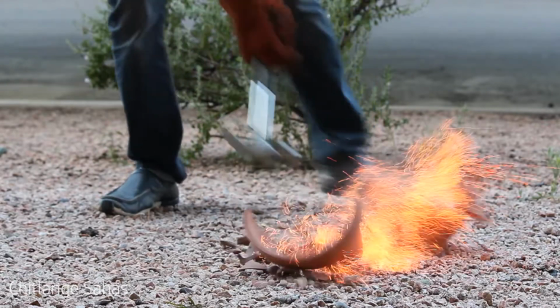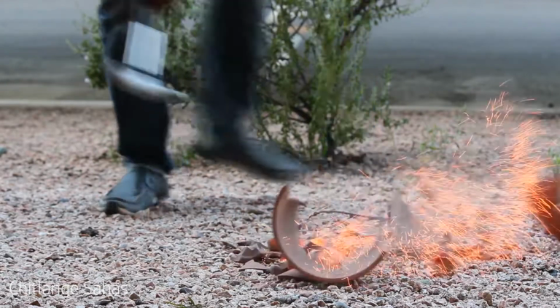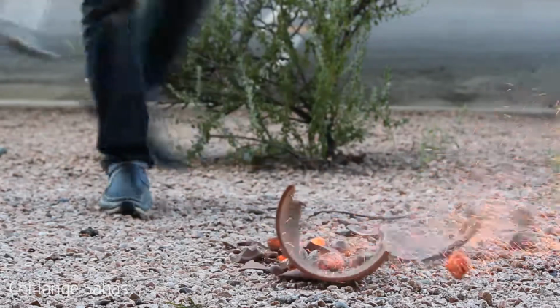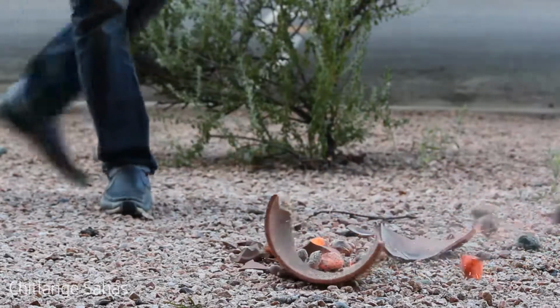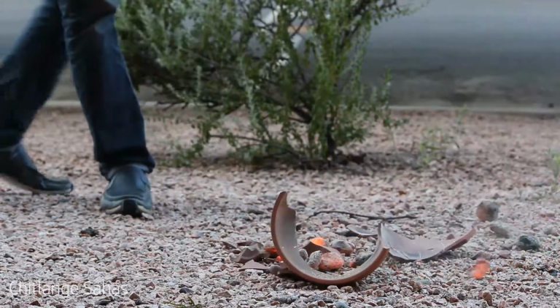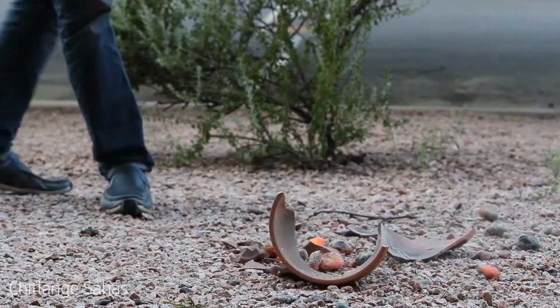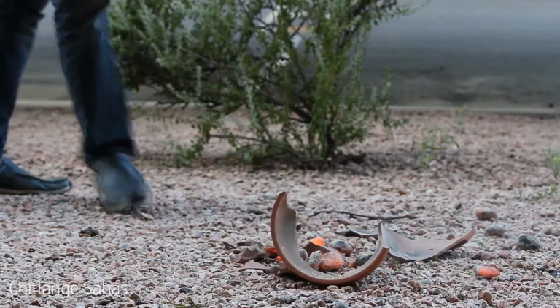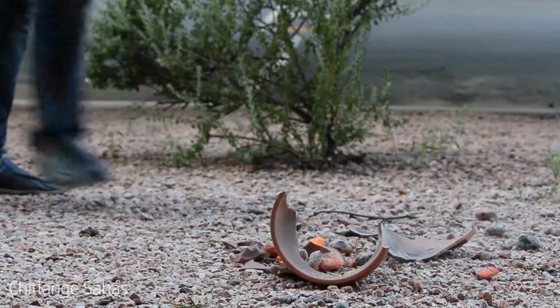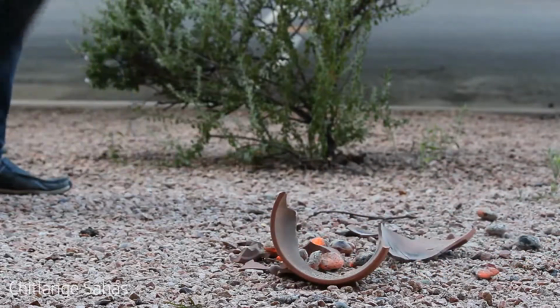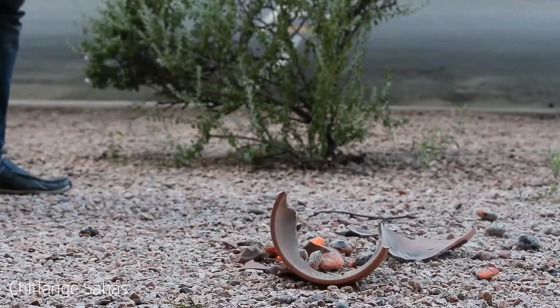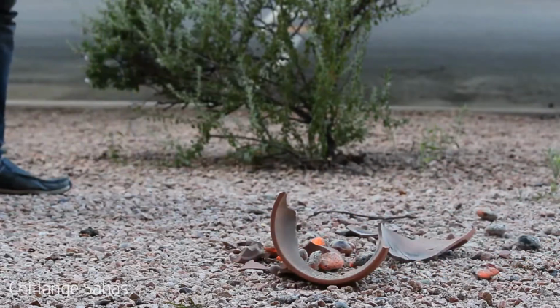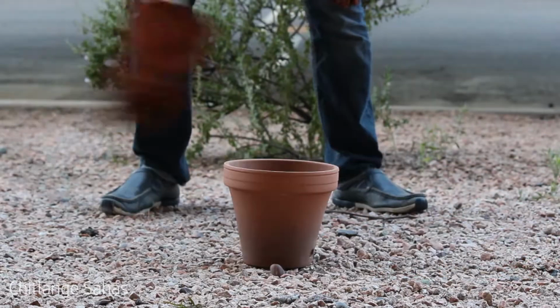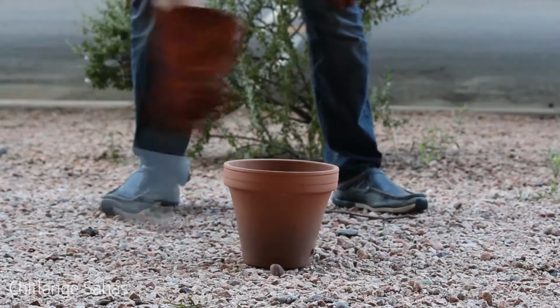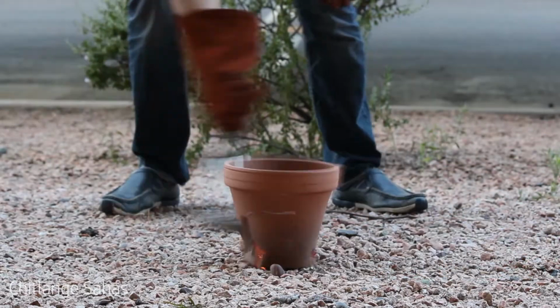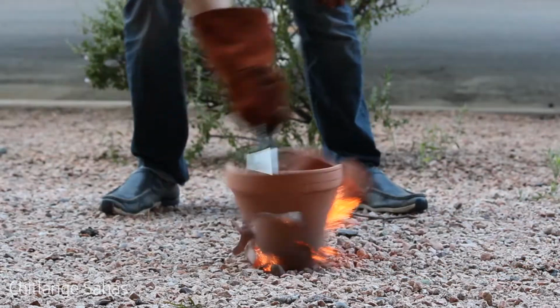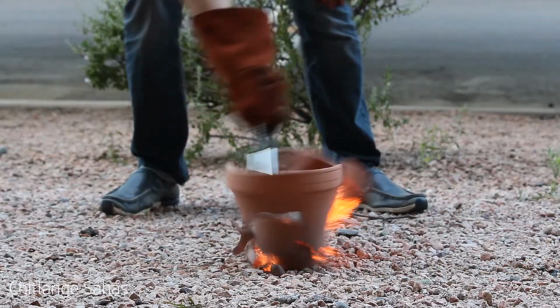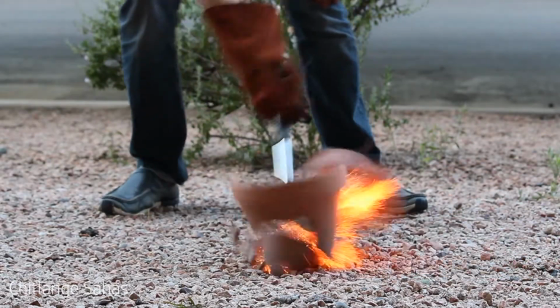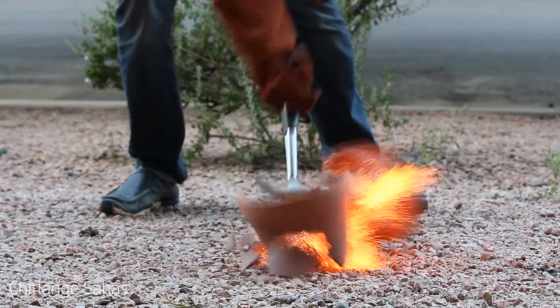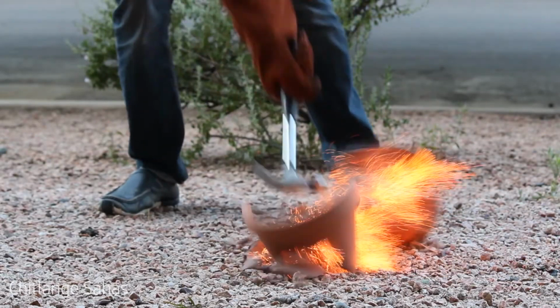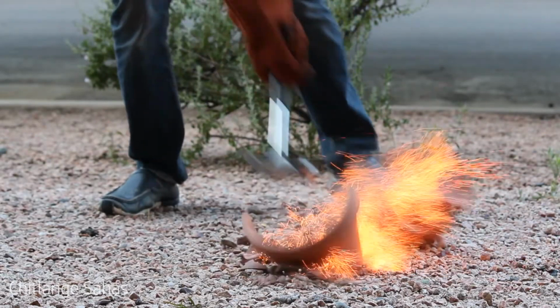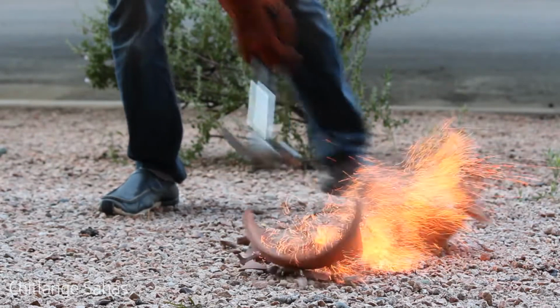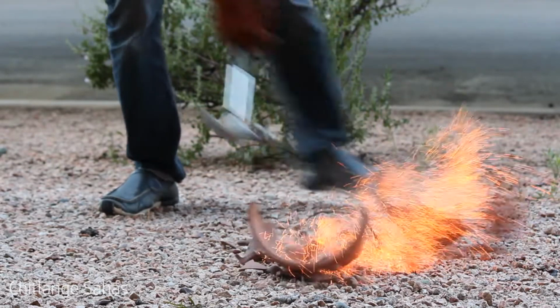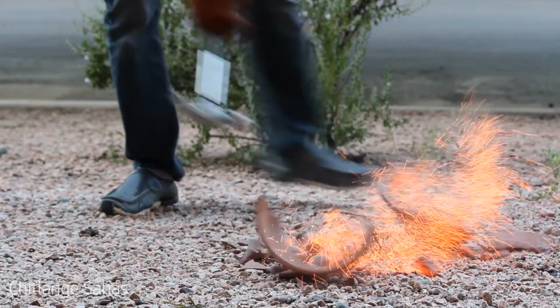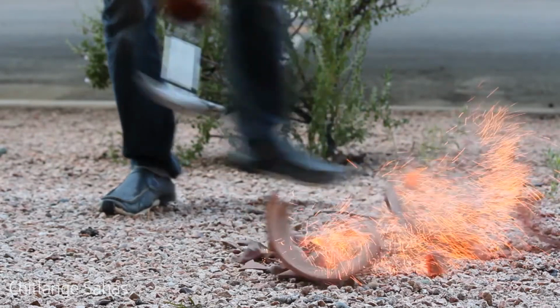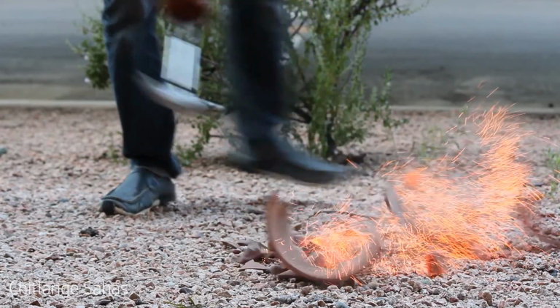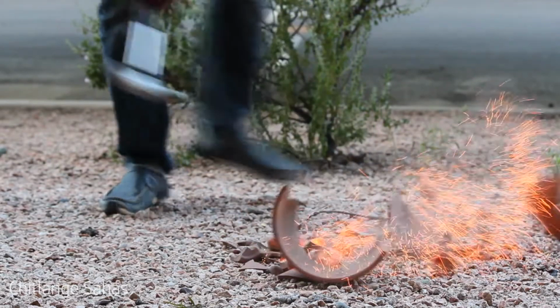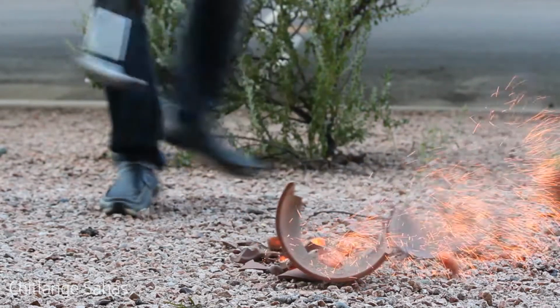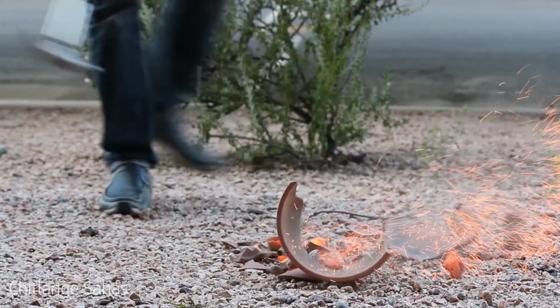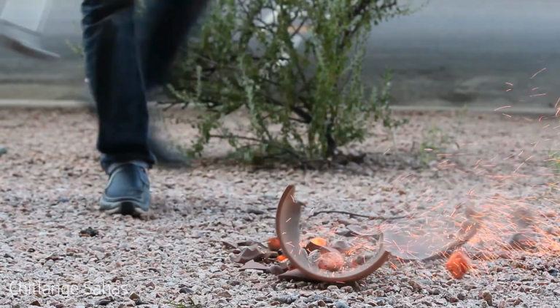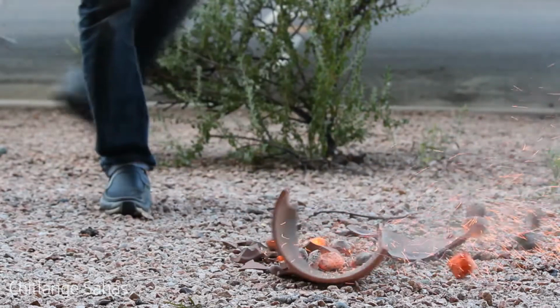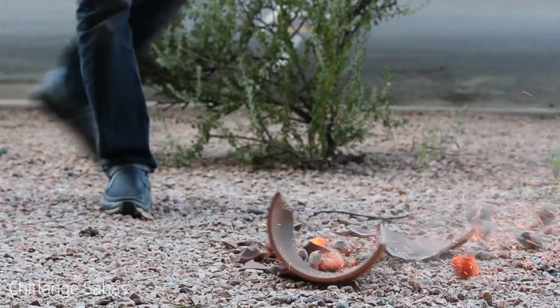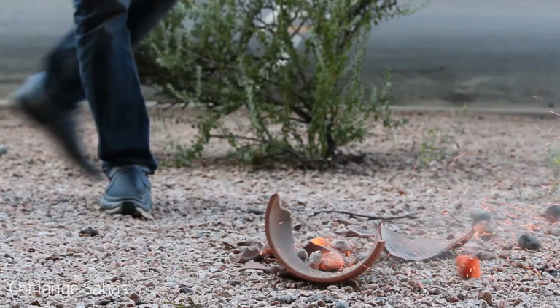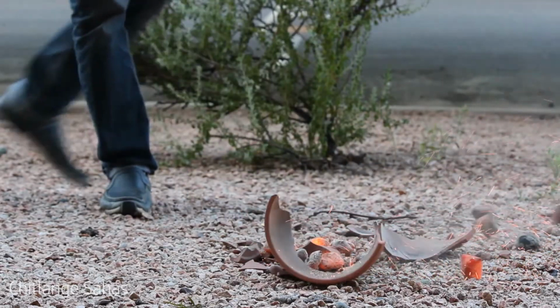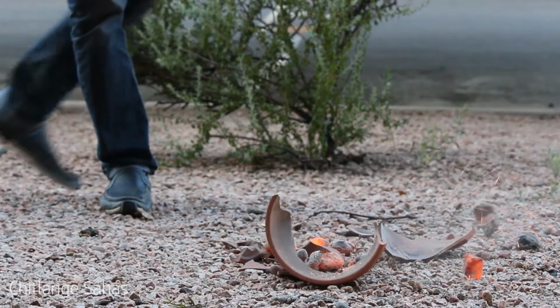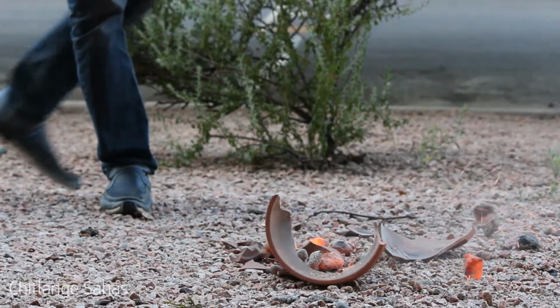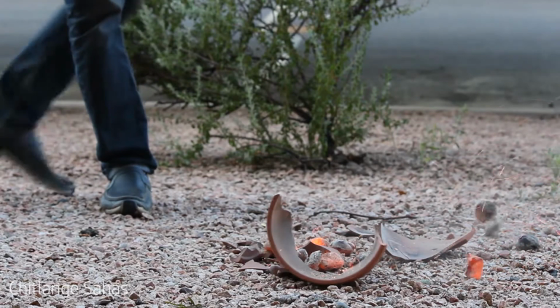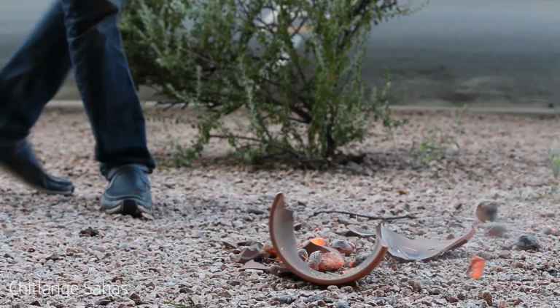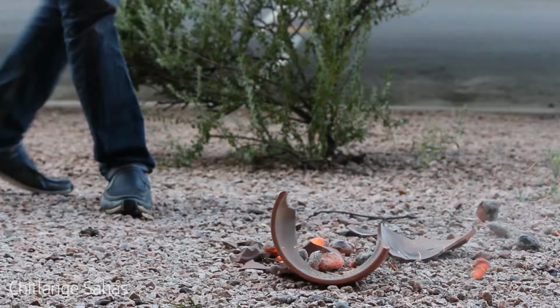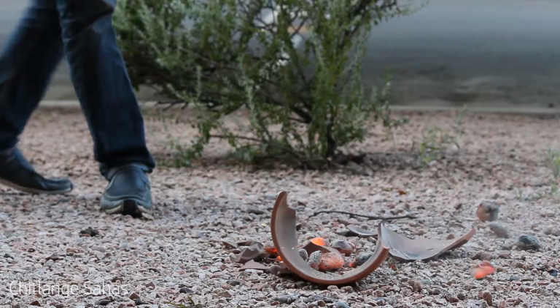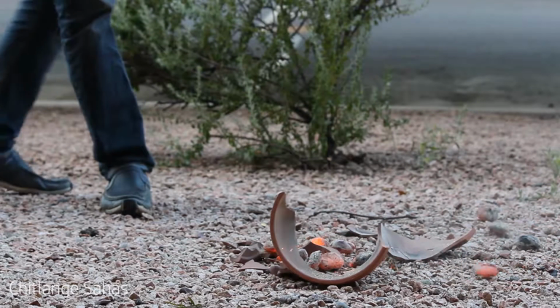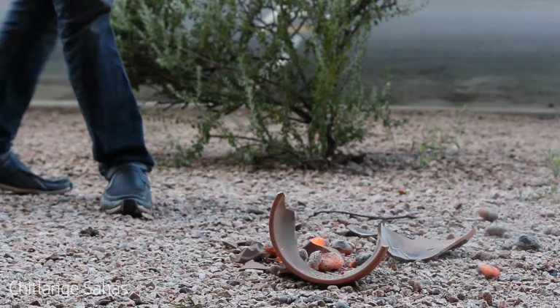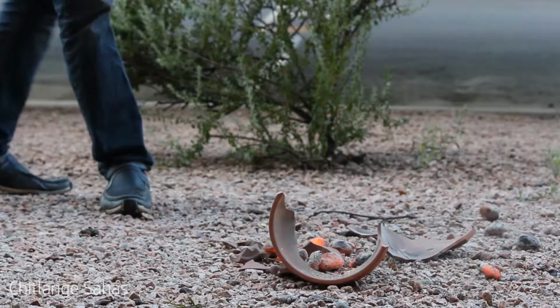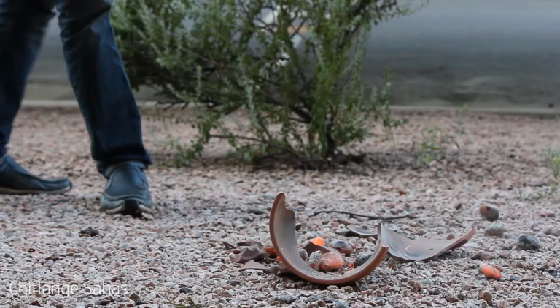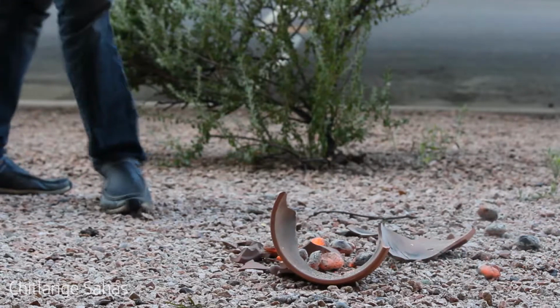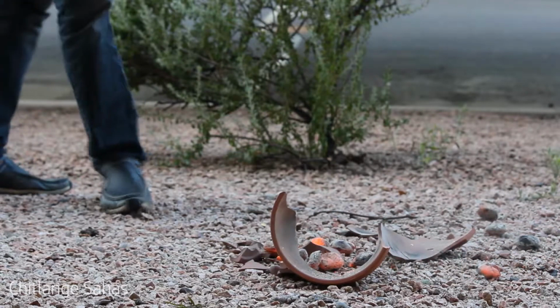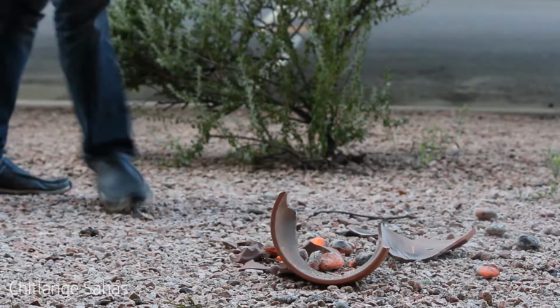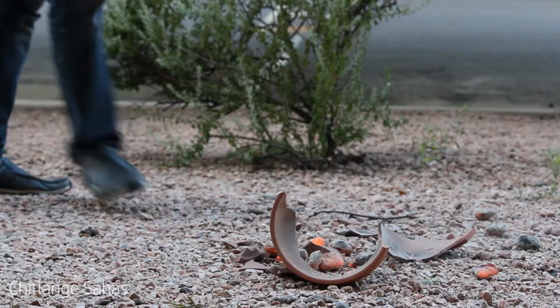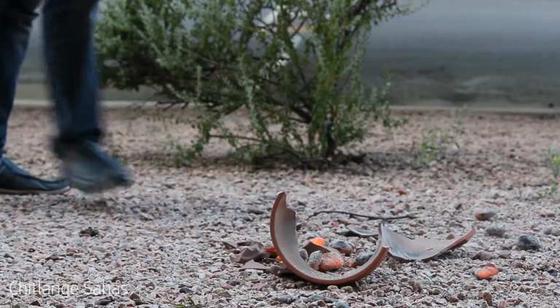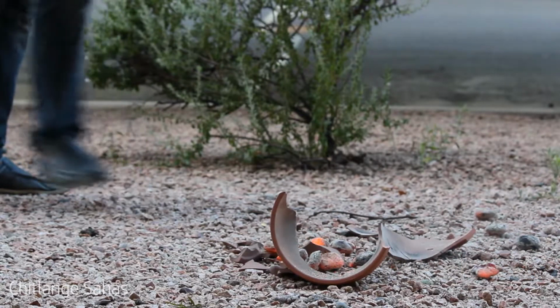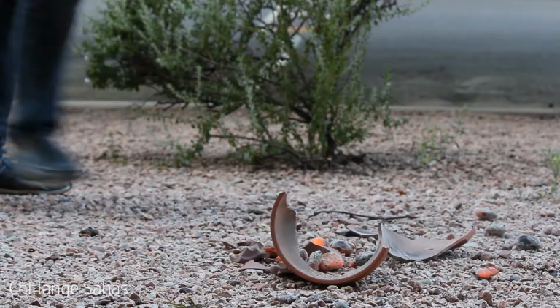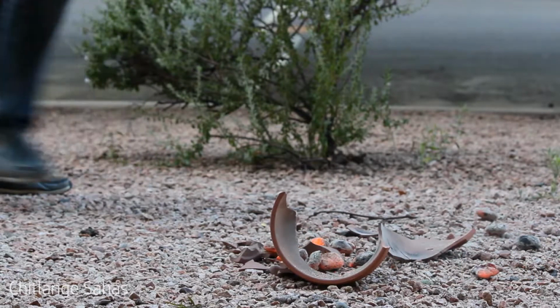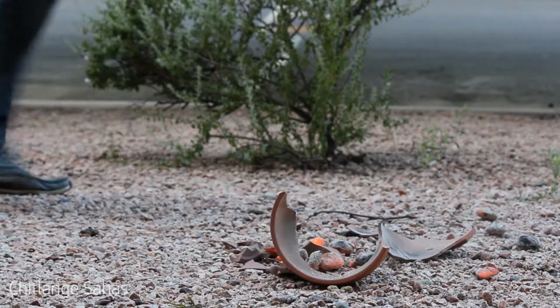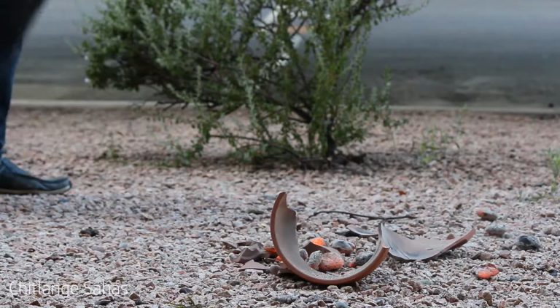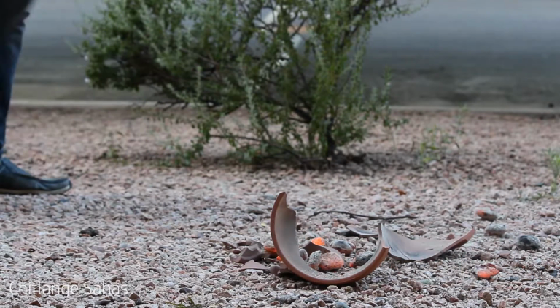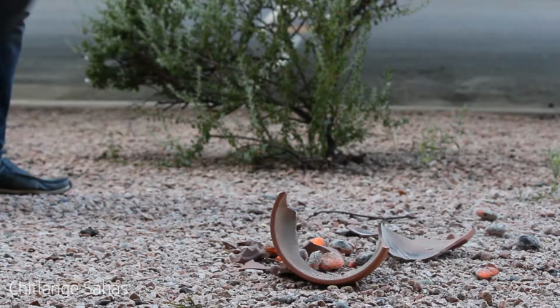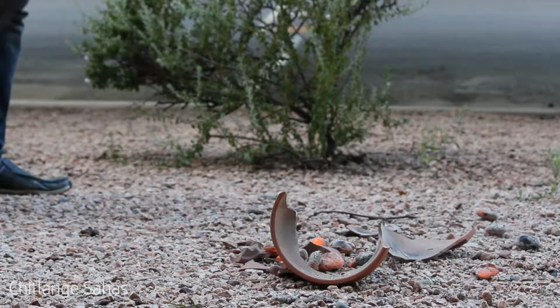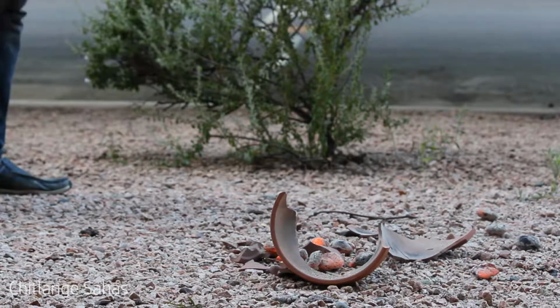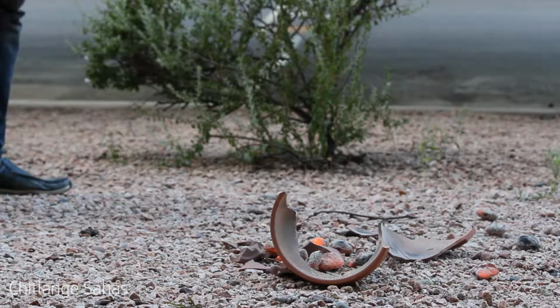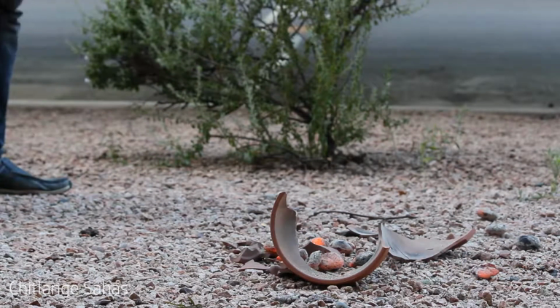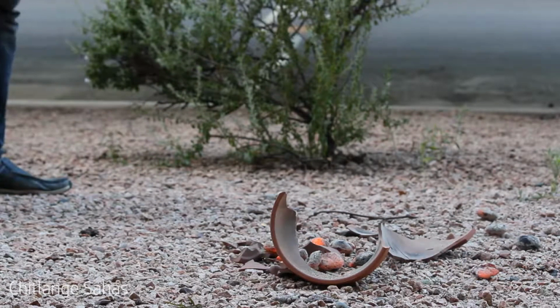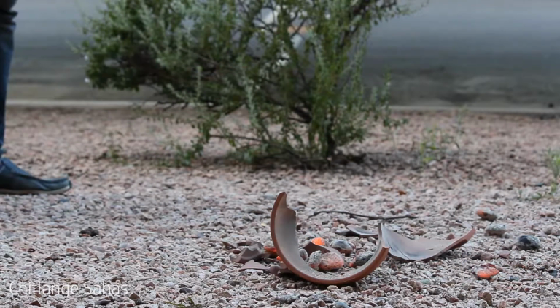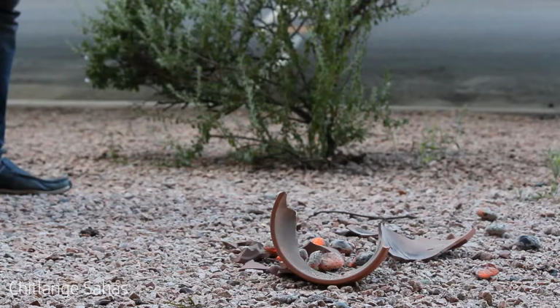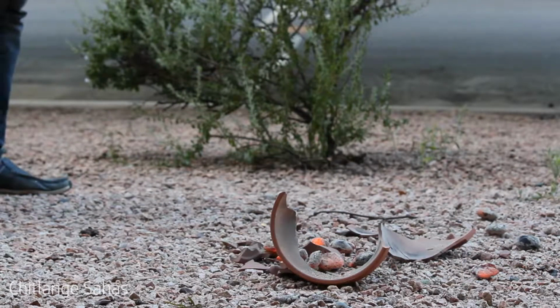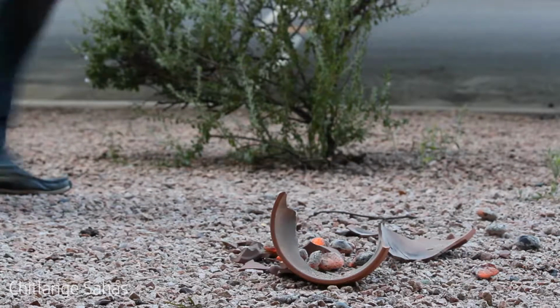That is for a future video. If you like this project, perhaps you'll like my others. Check them out on Instructables.com.